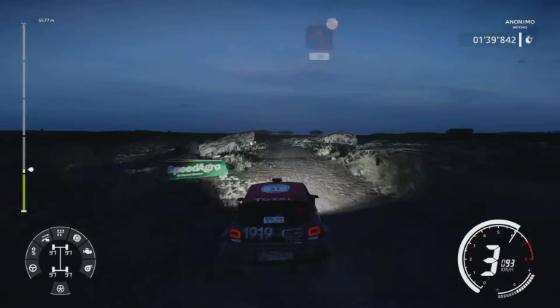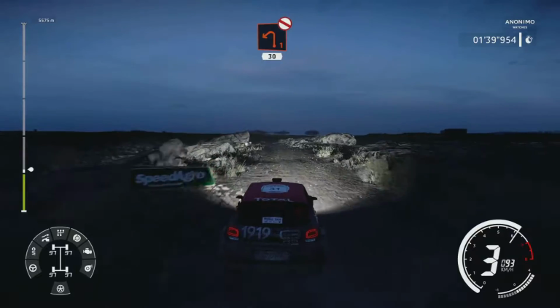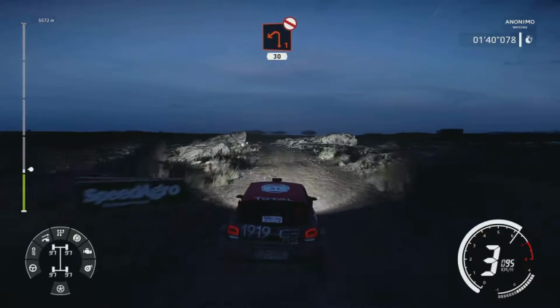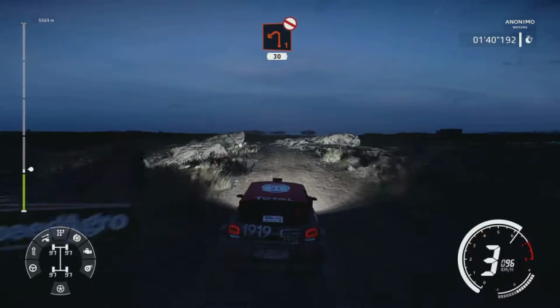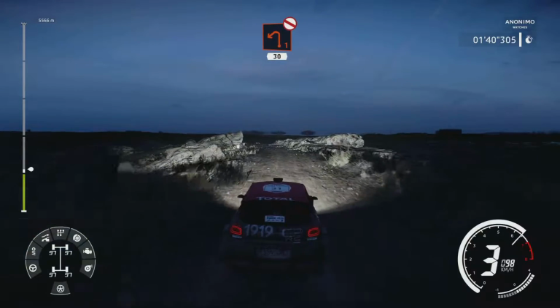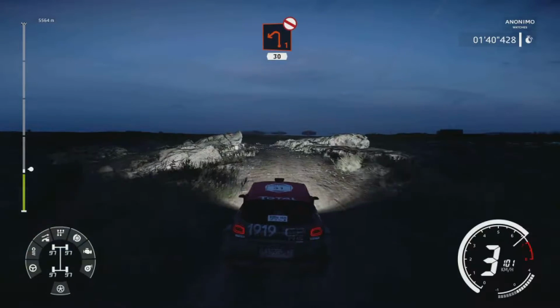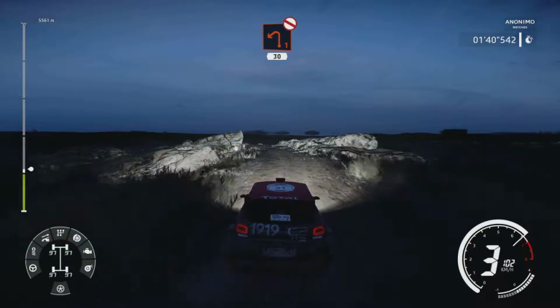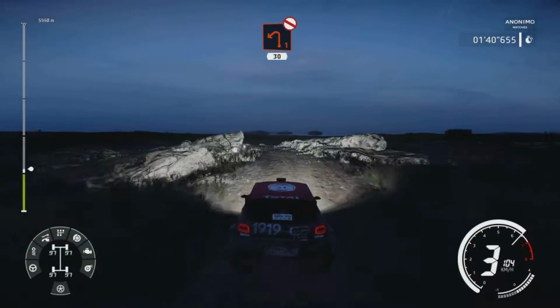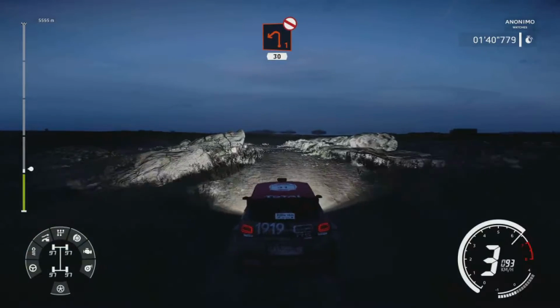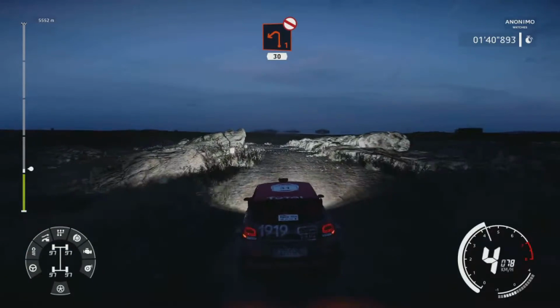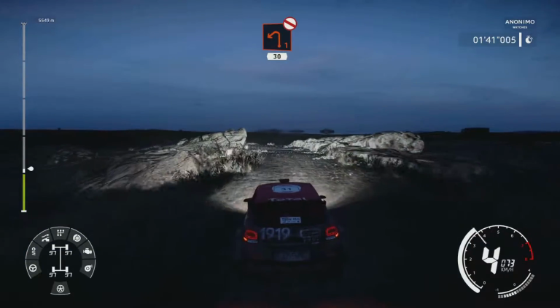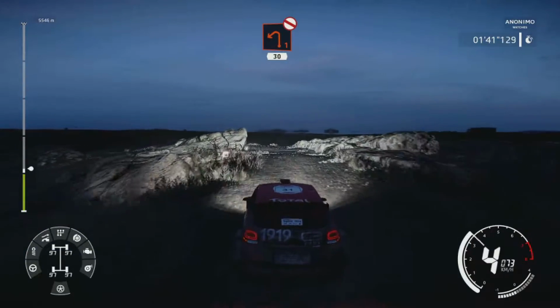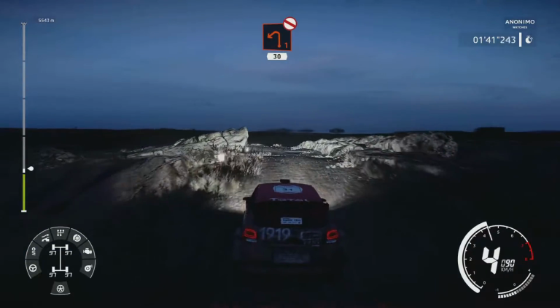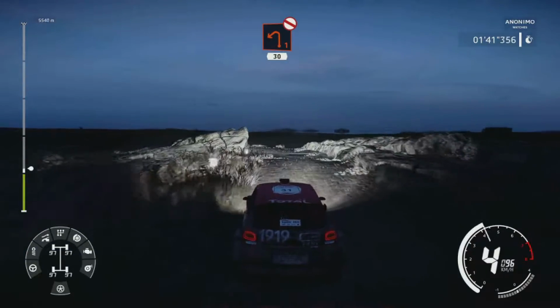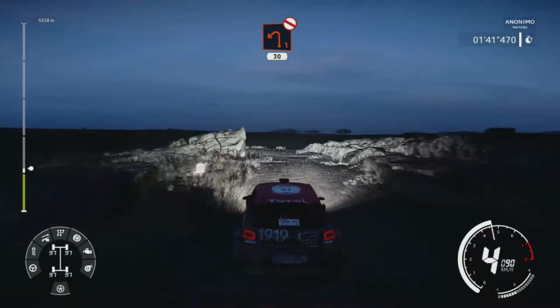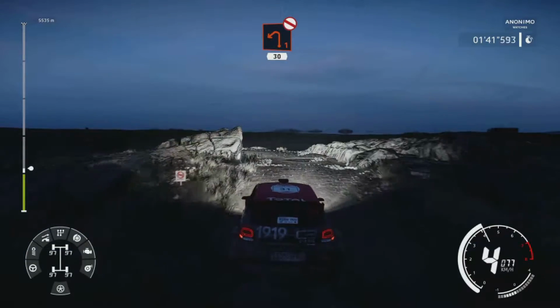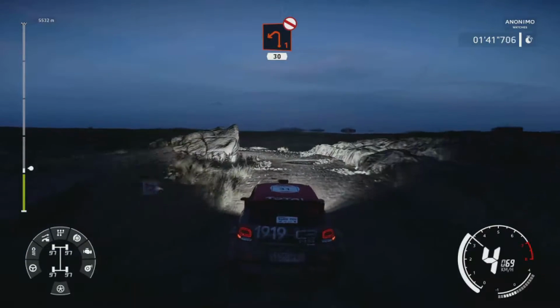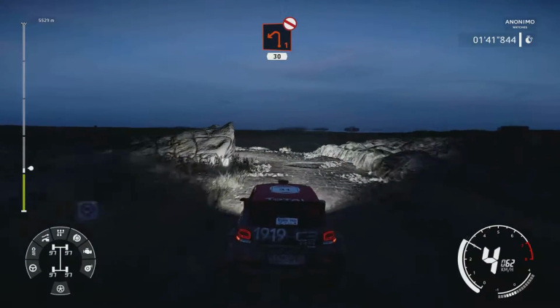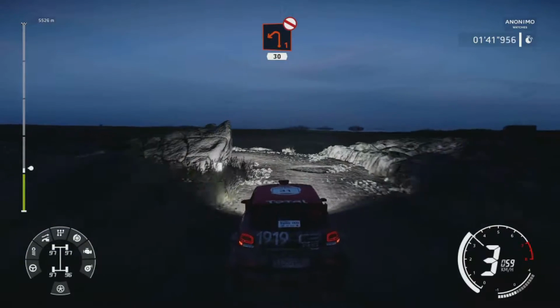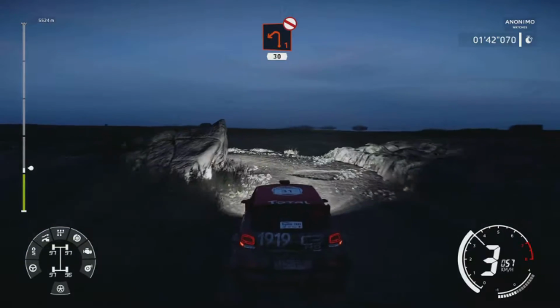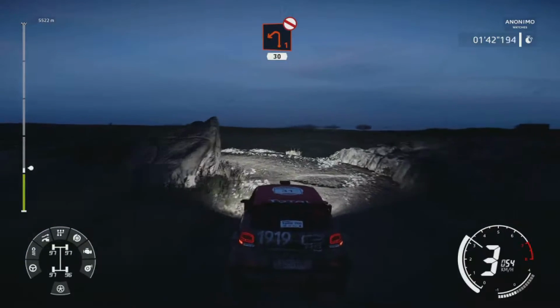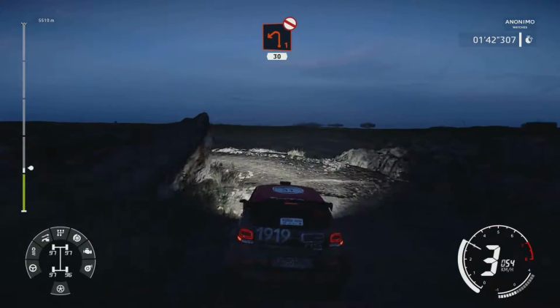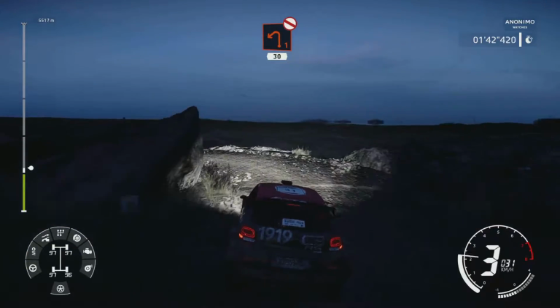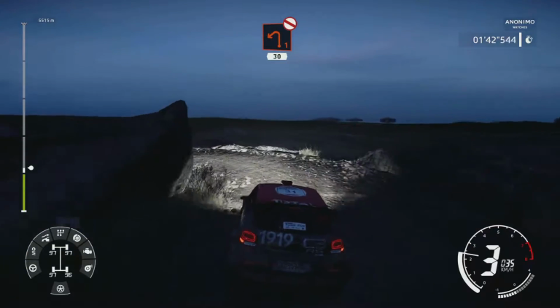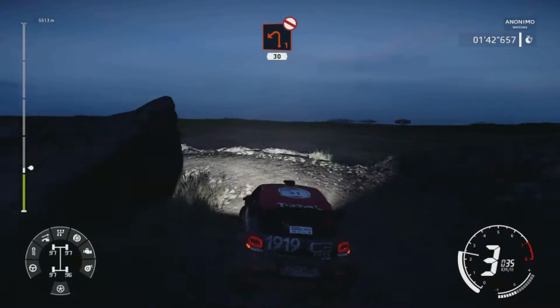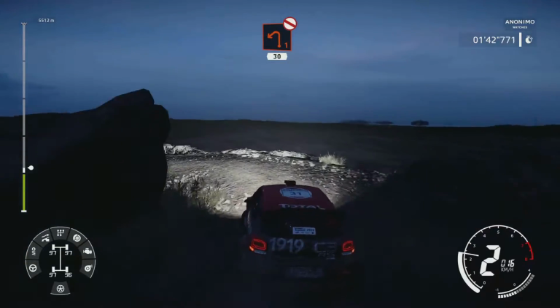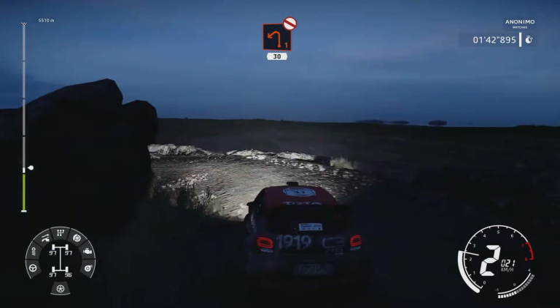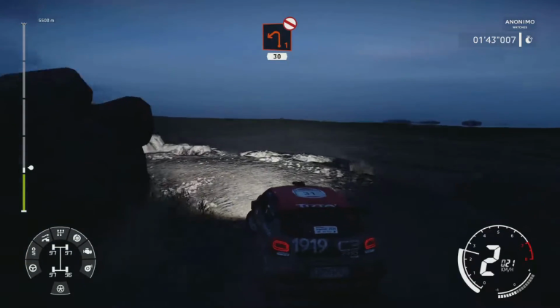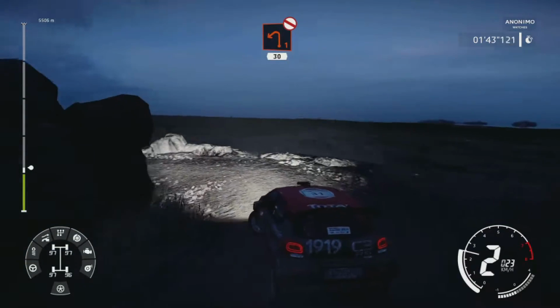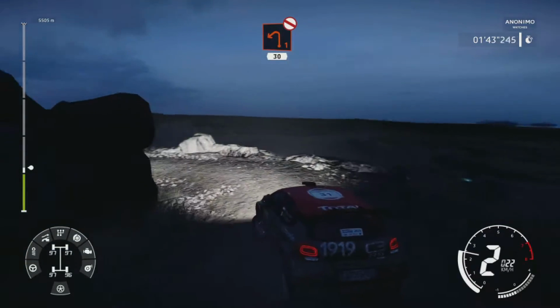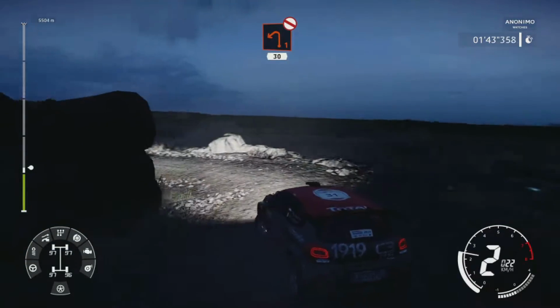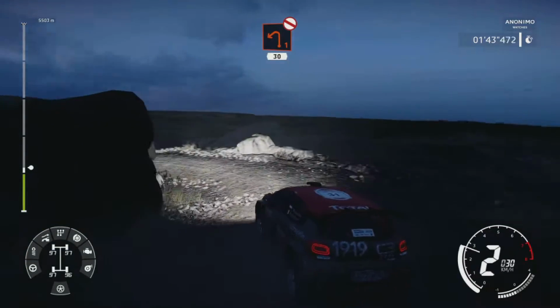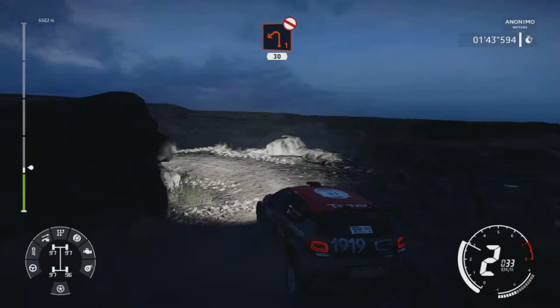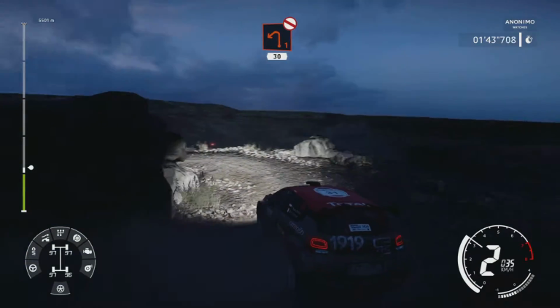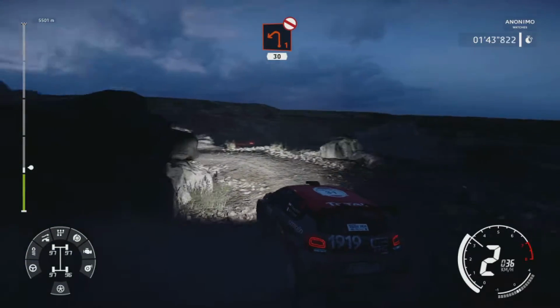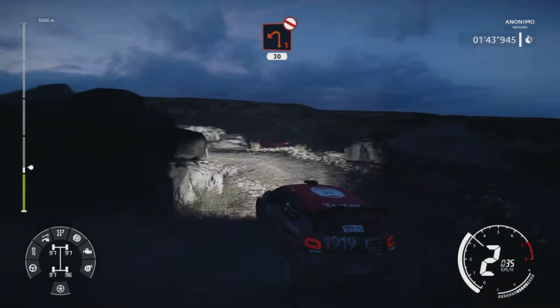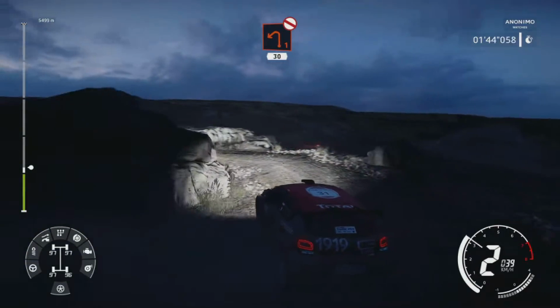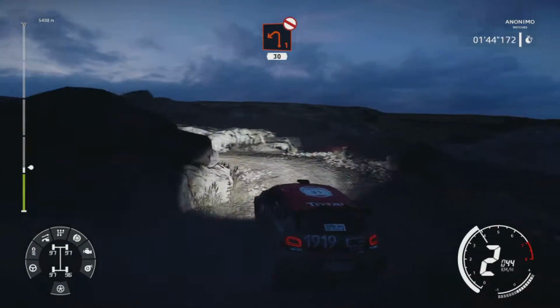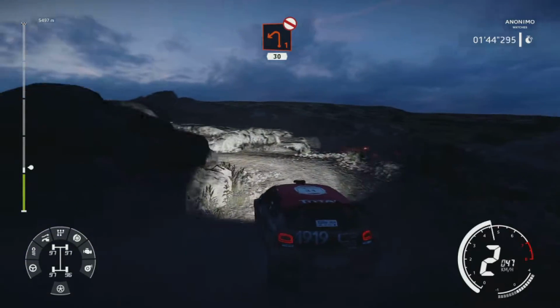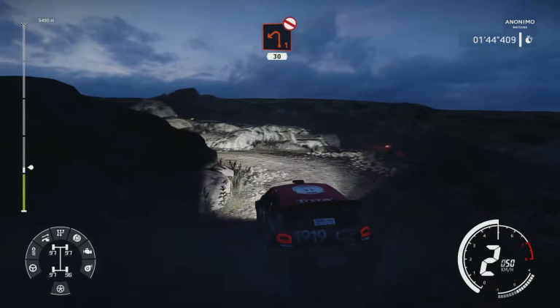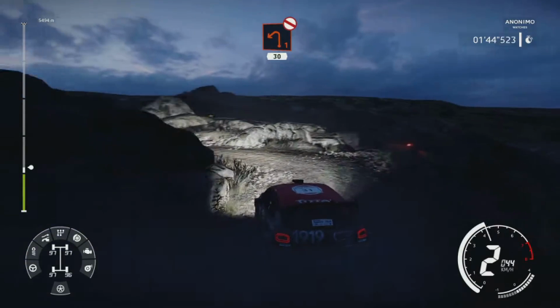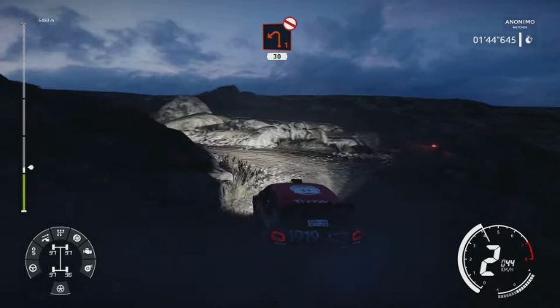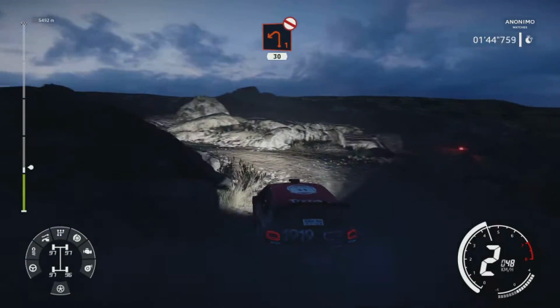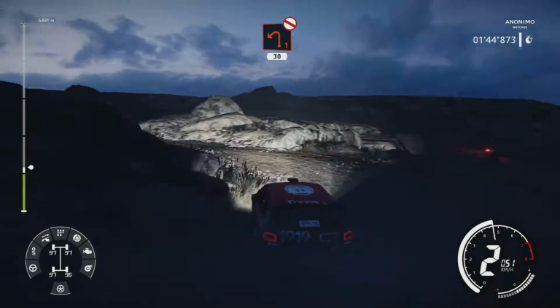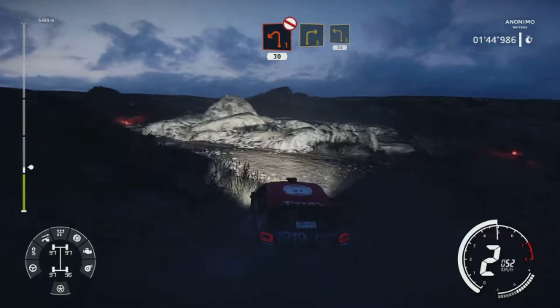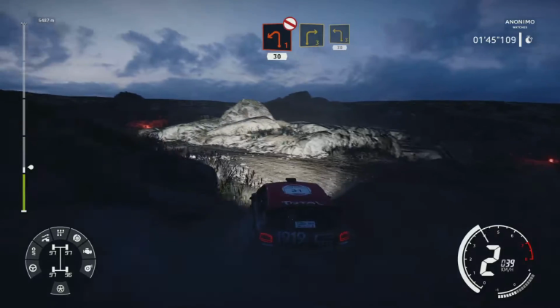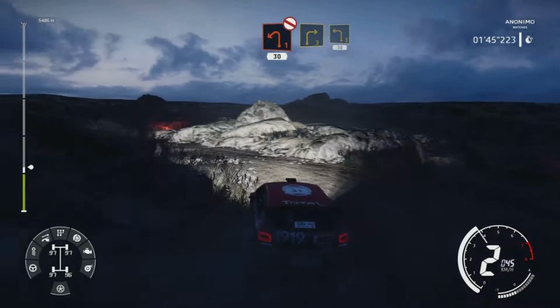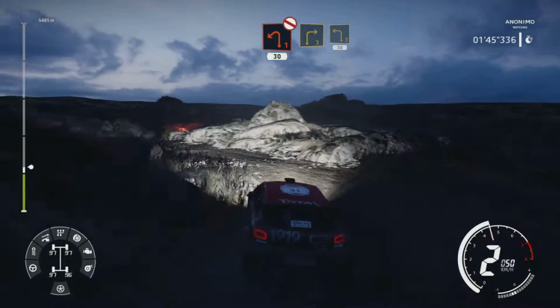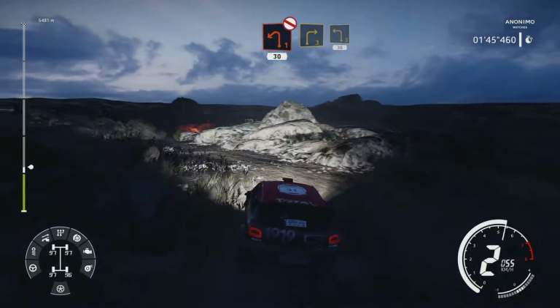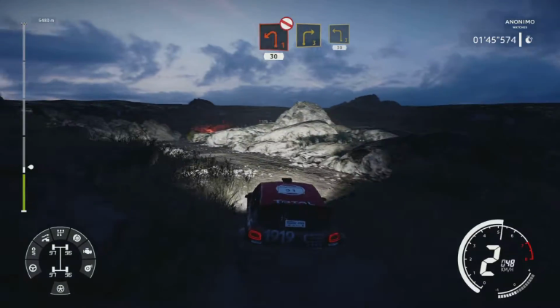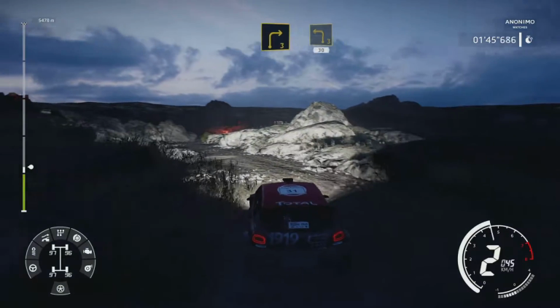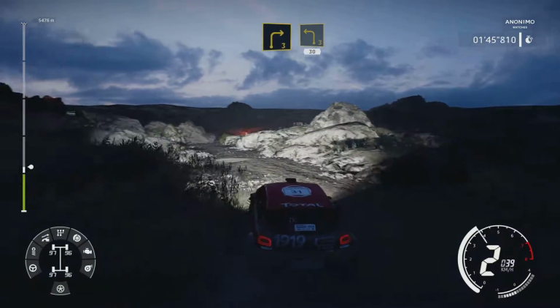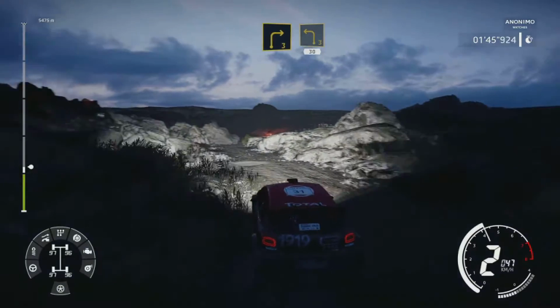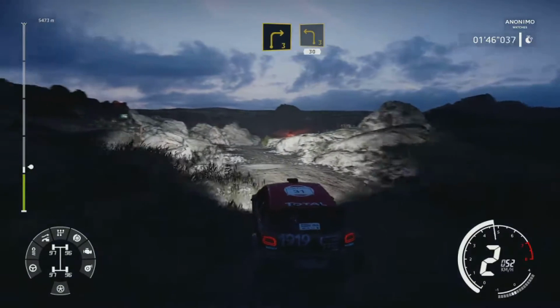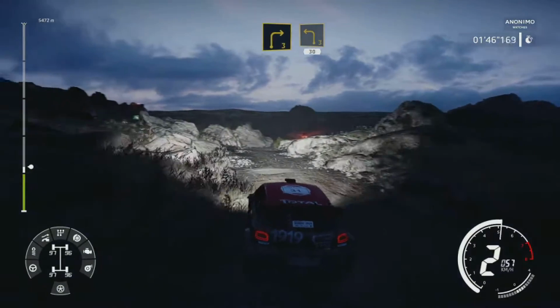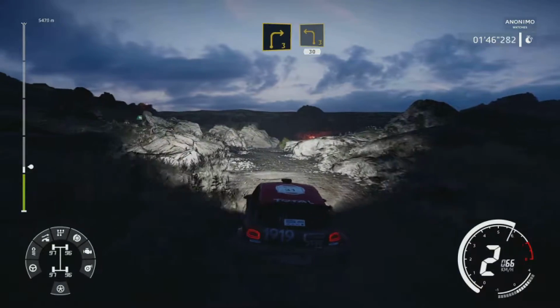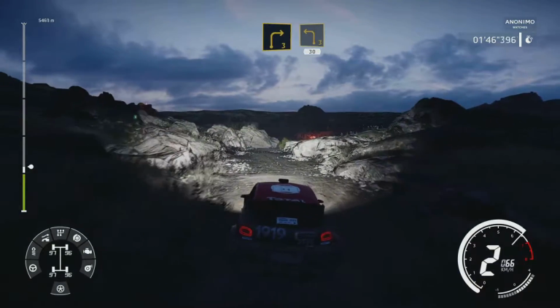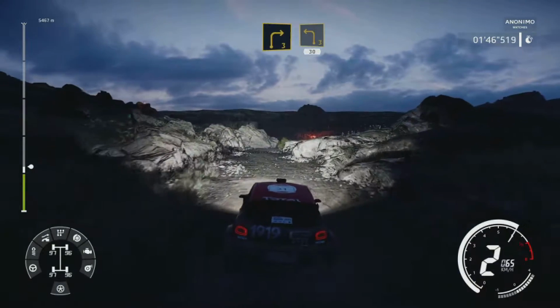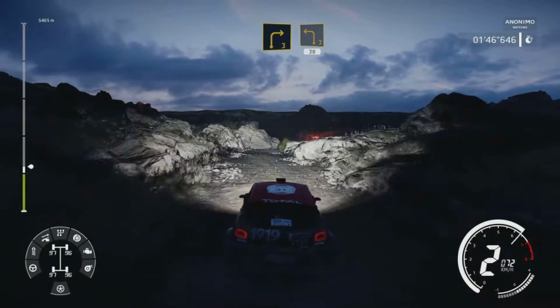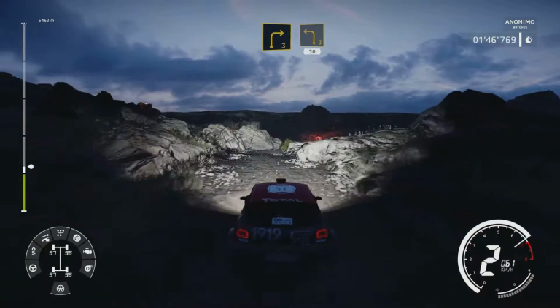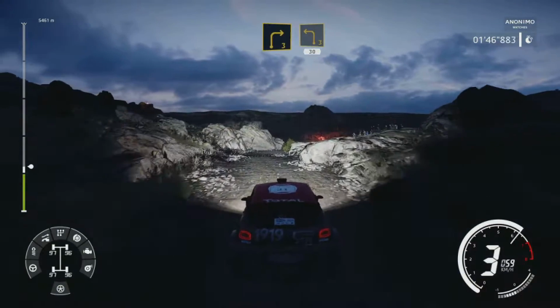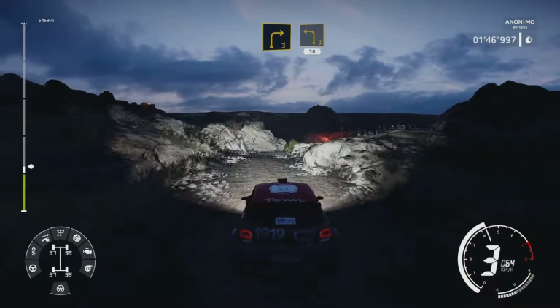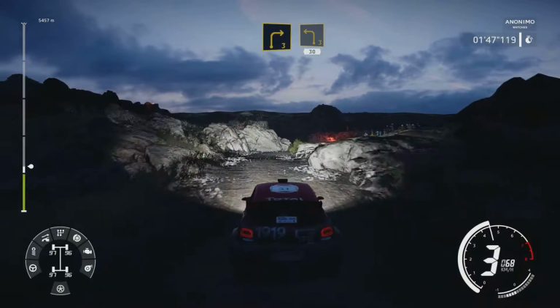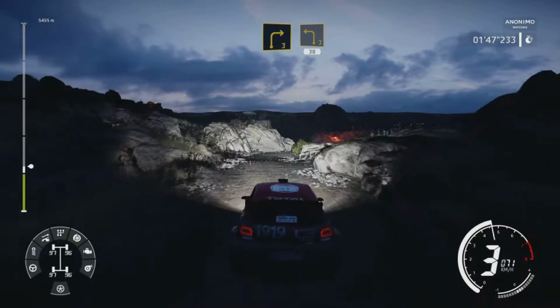Caution, left 1 long, don't cut around rock, 30. Right 3, into left 3, short, 30.